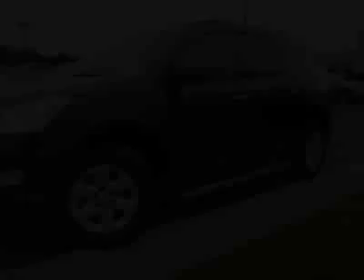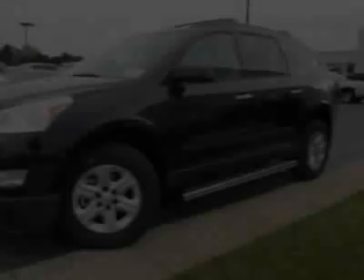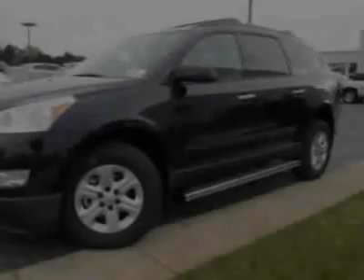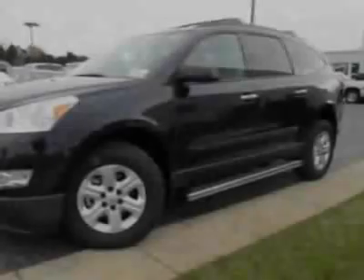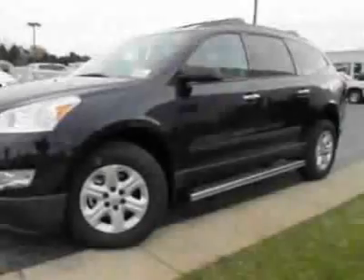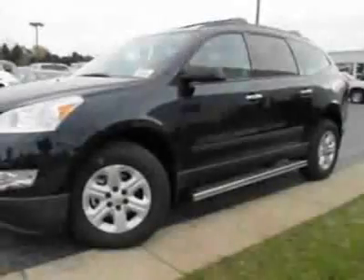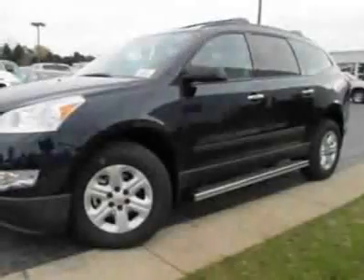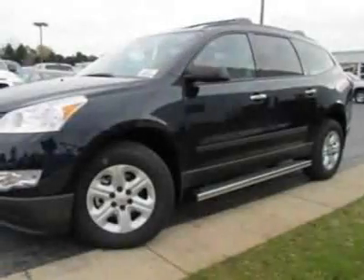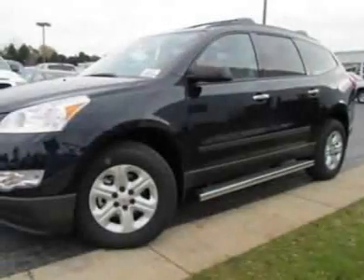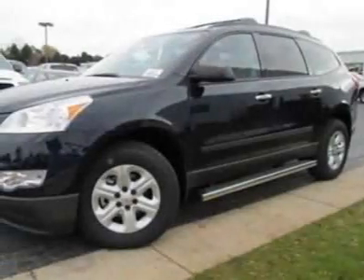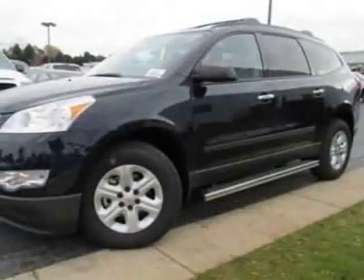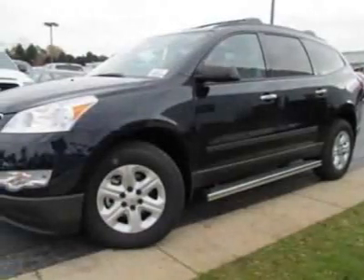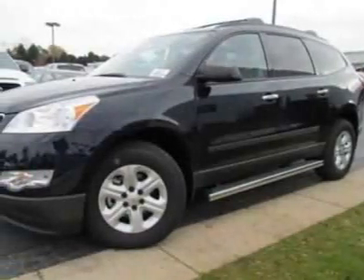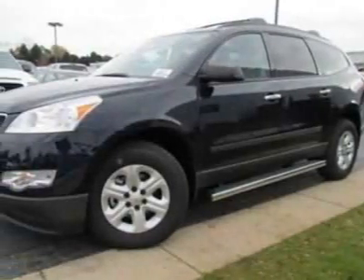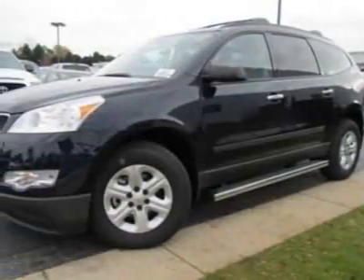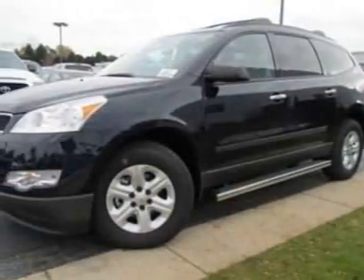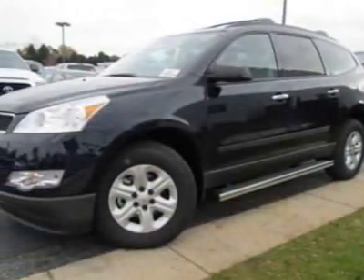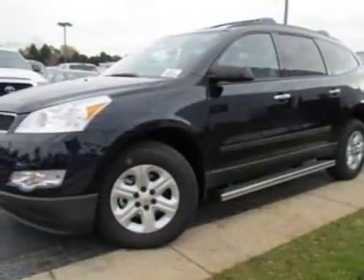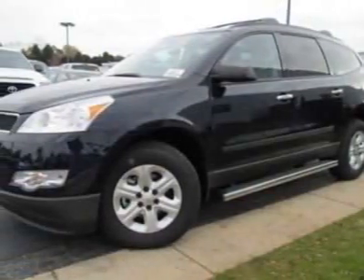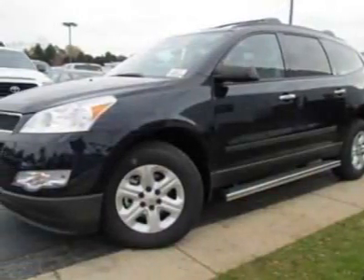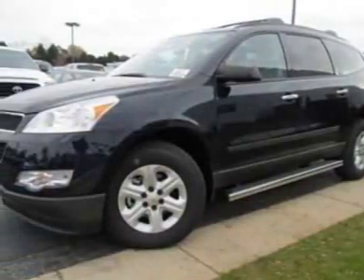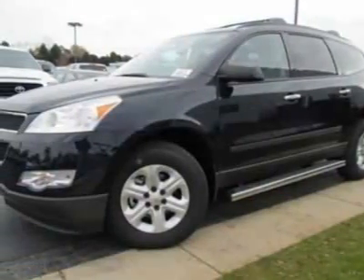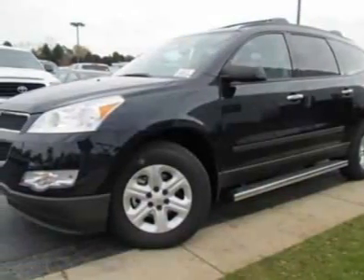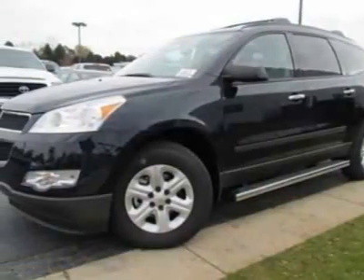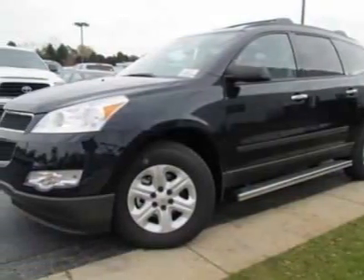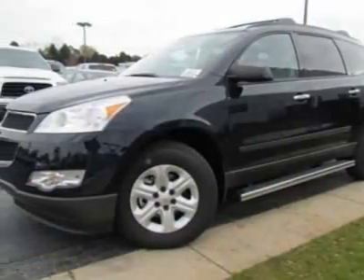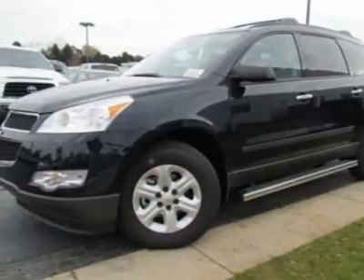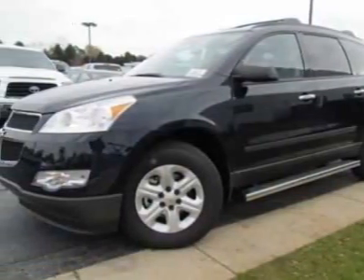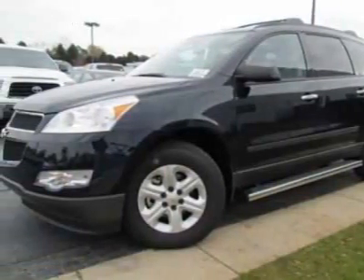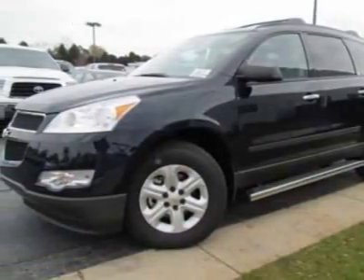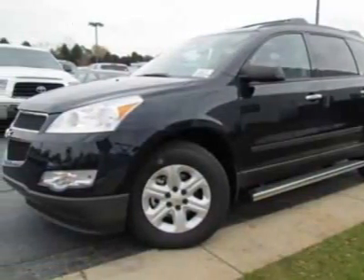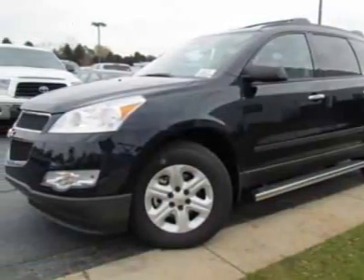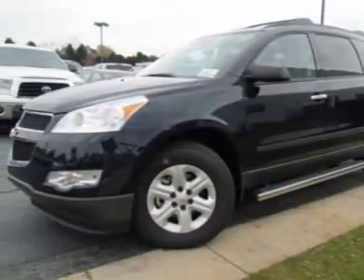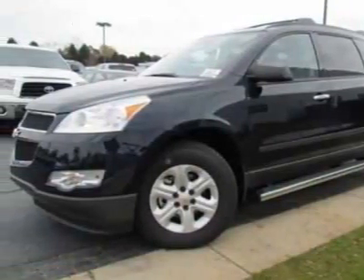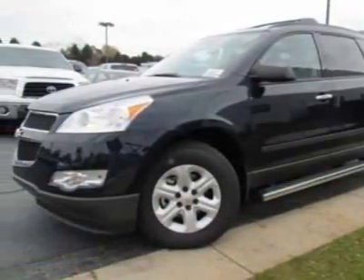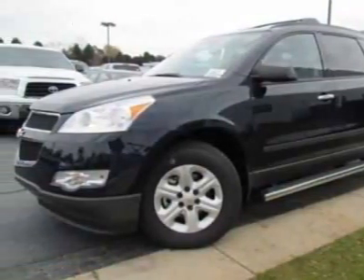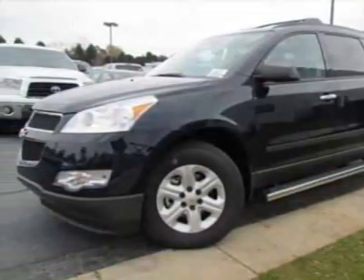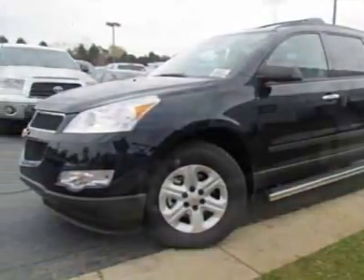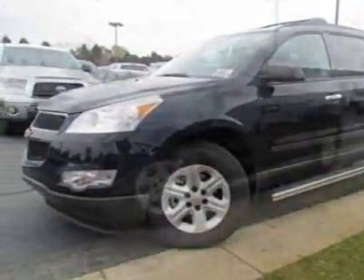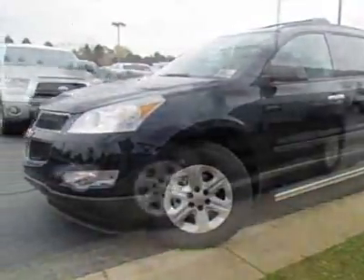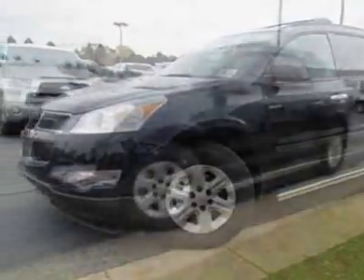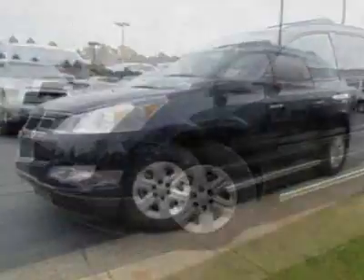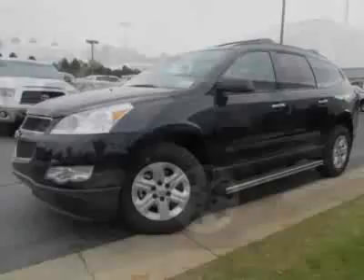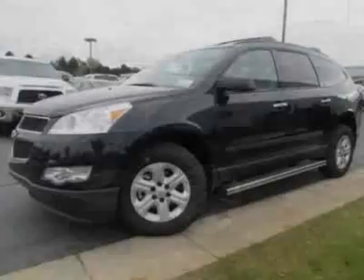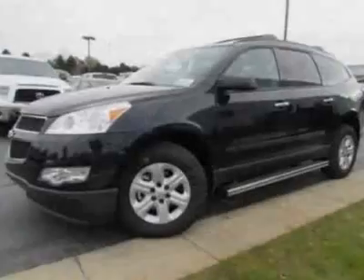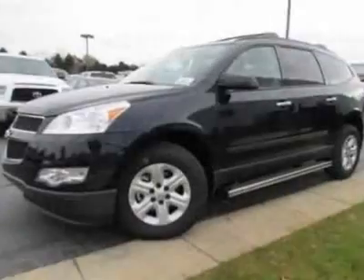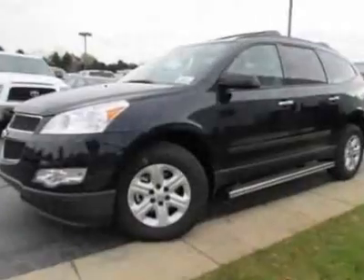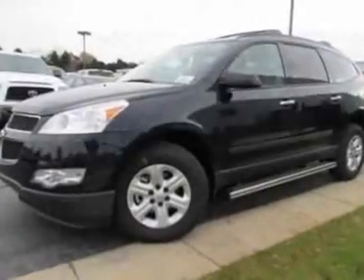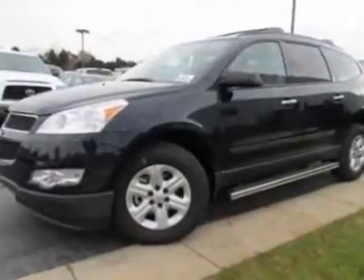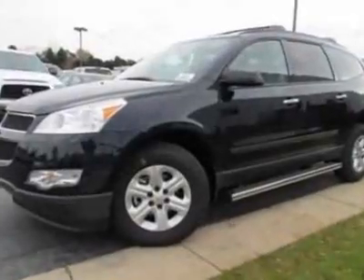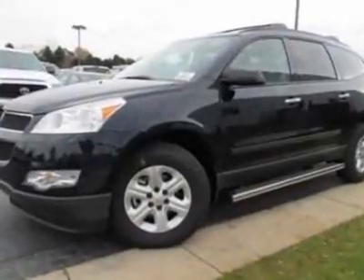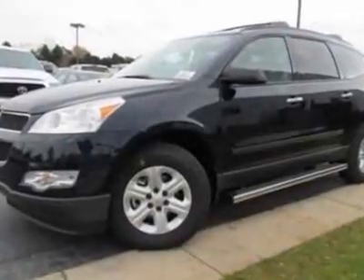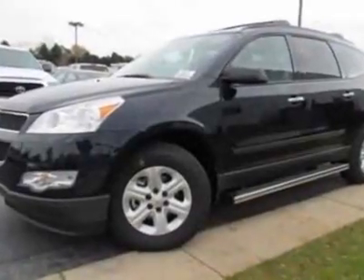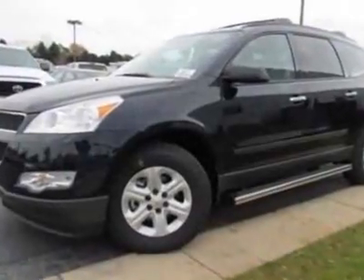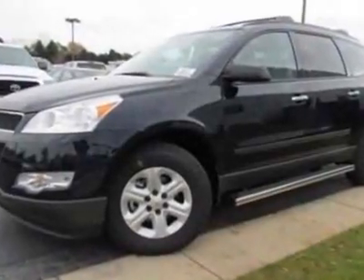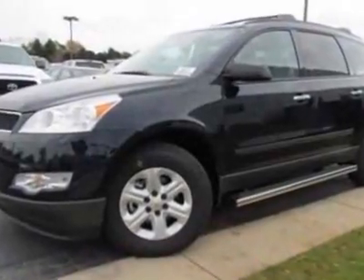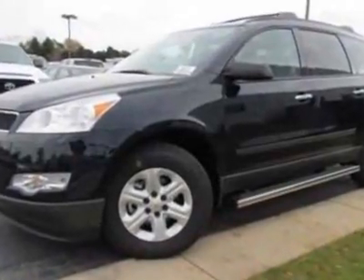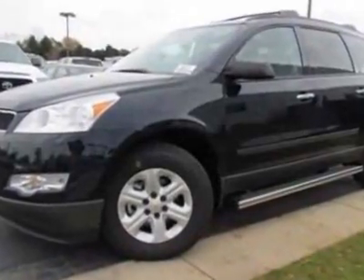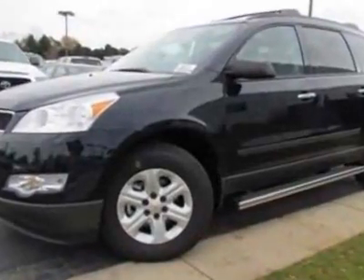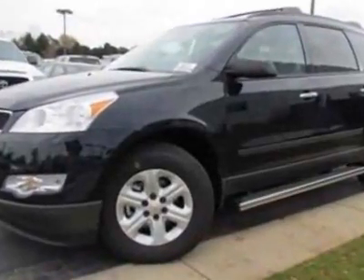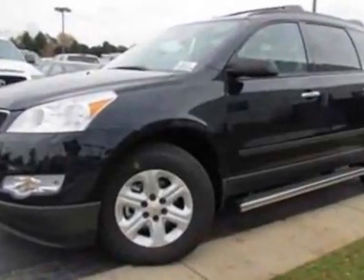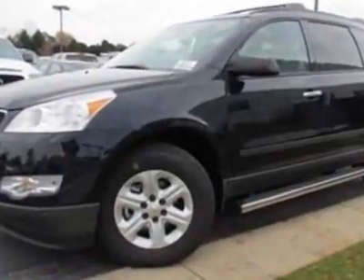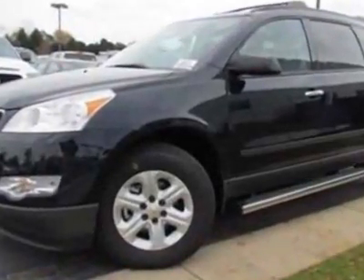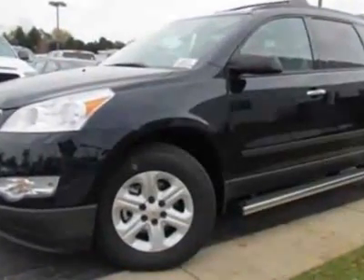Look at this new 2012 Chevrolet Traverse. For your protection, this vehicle has a full factory warranty.